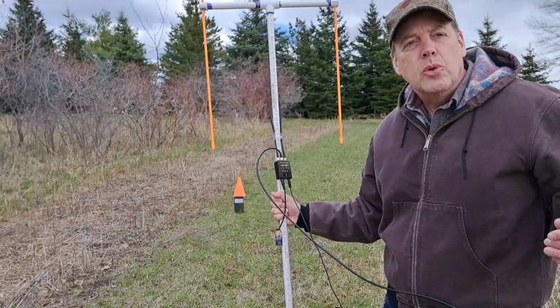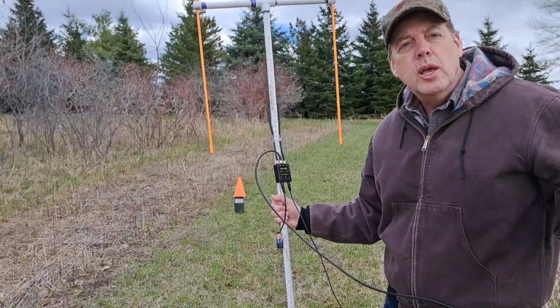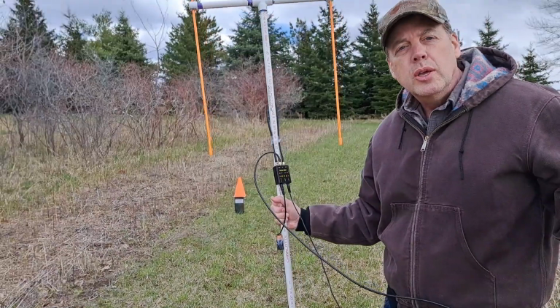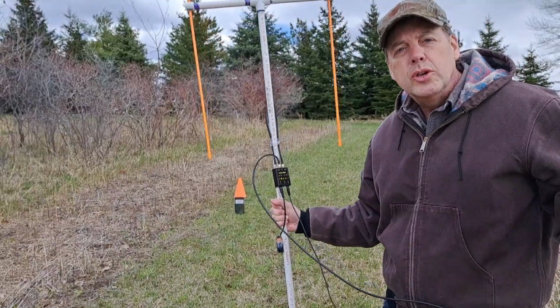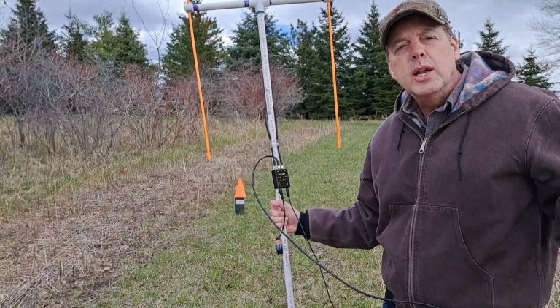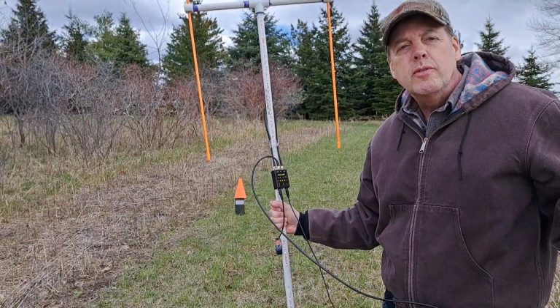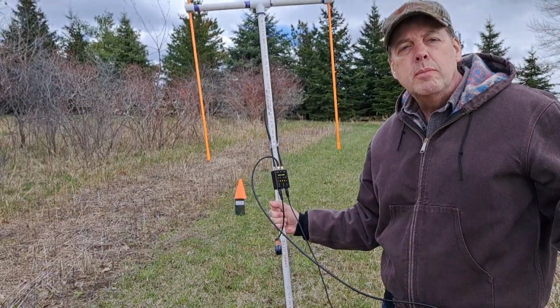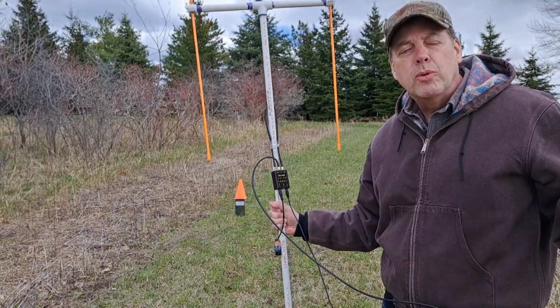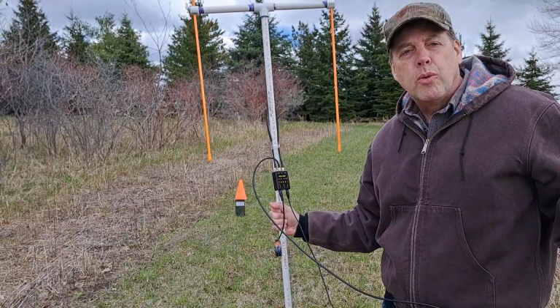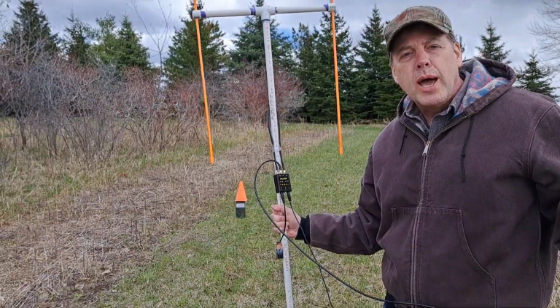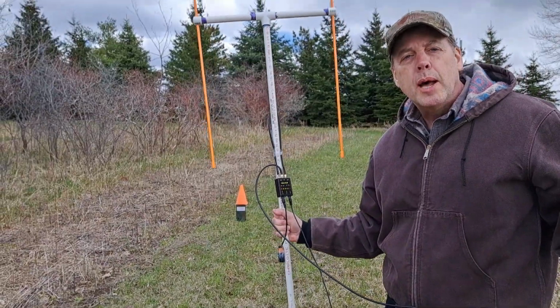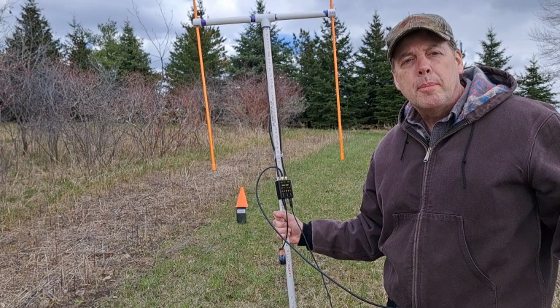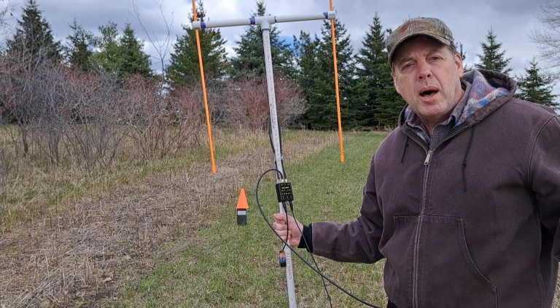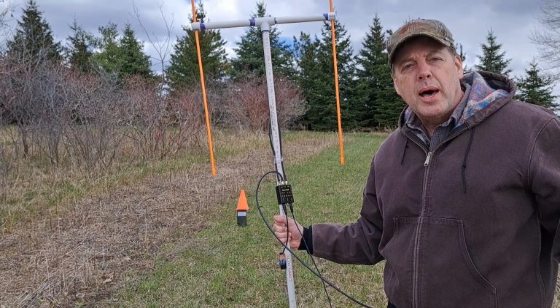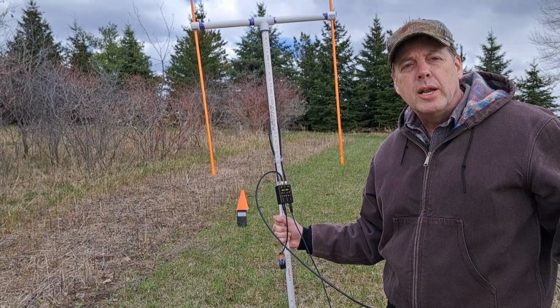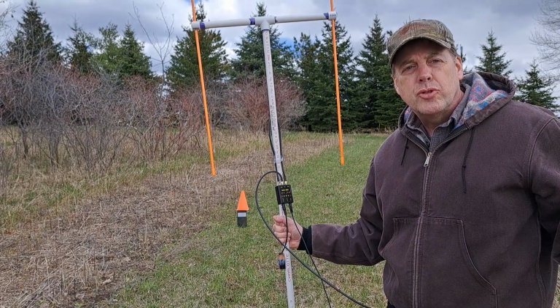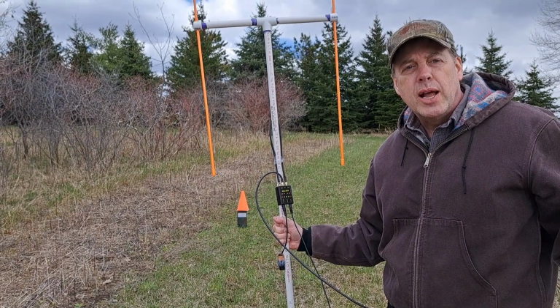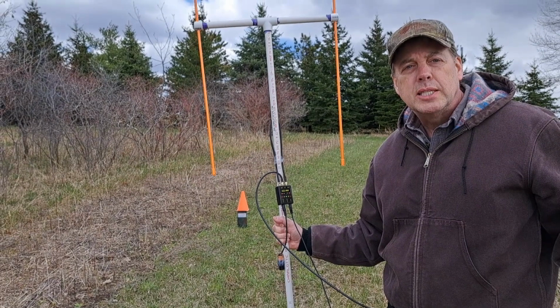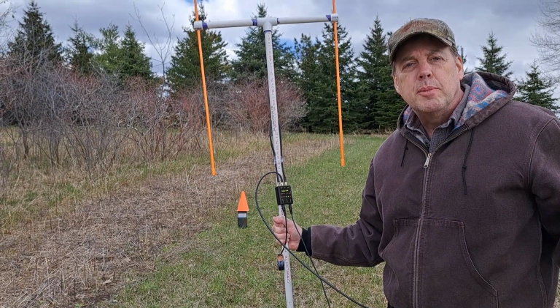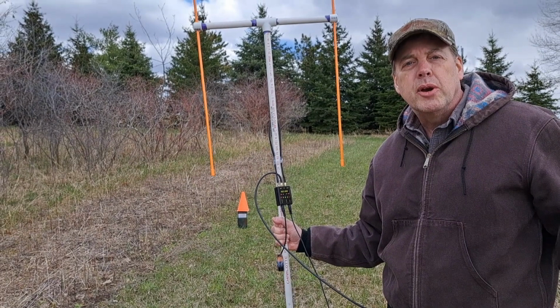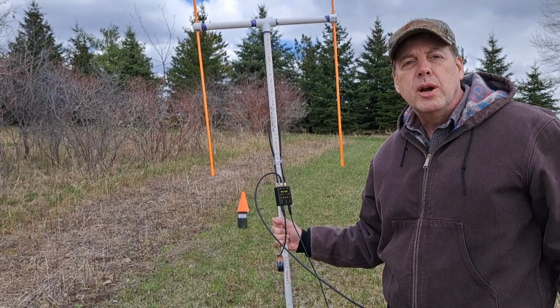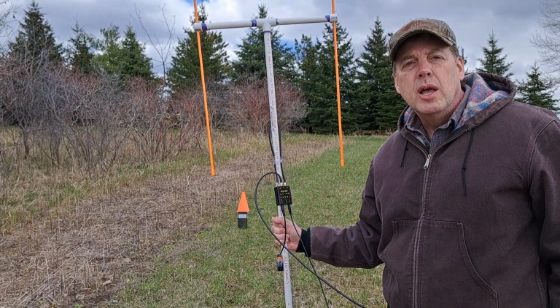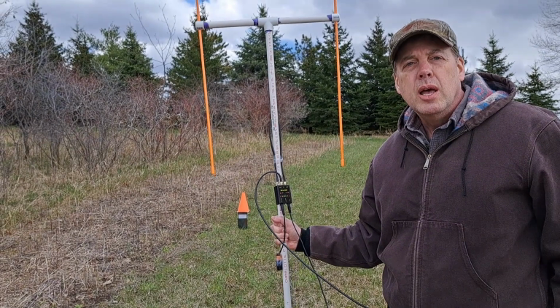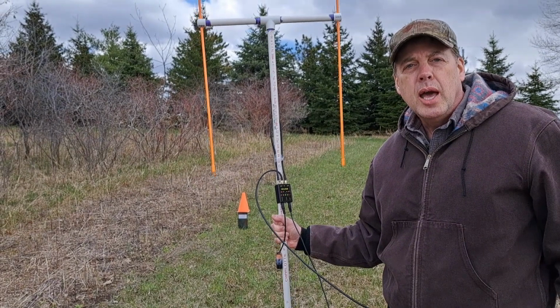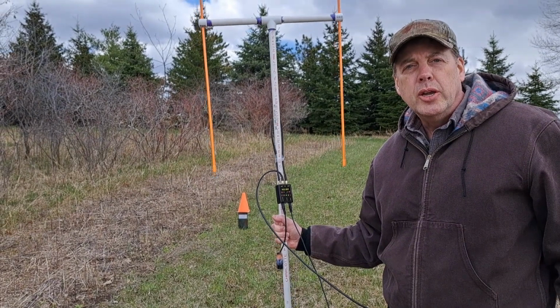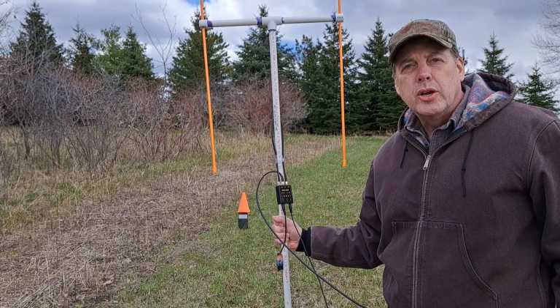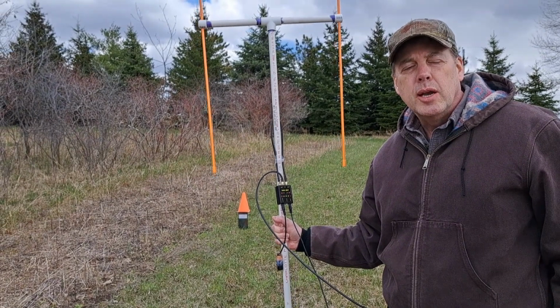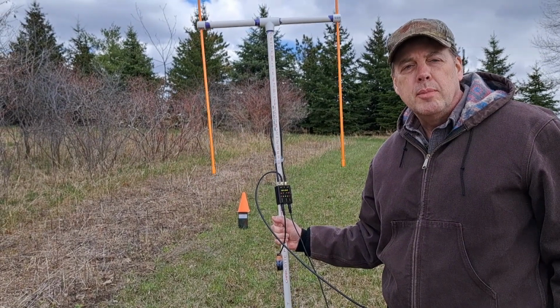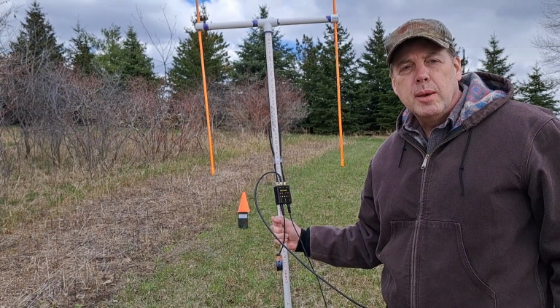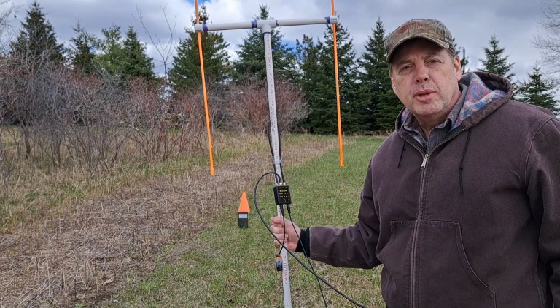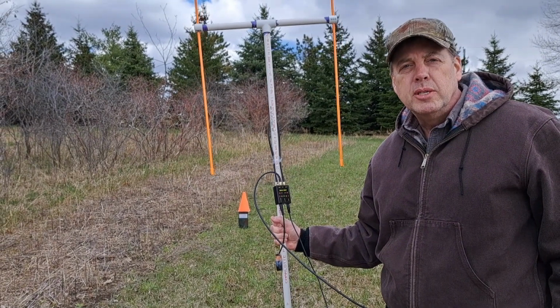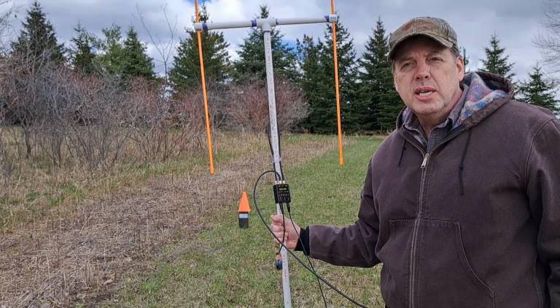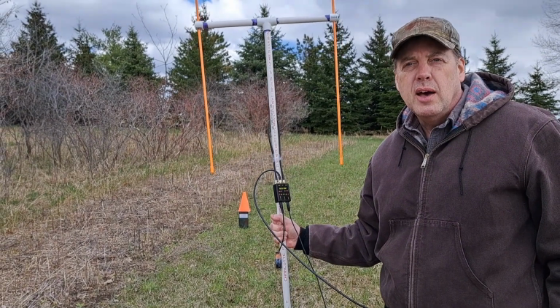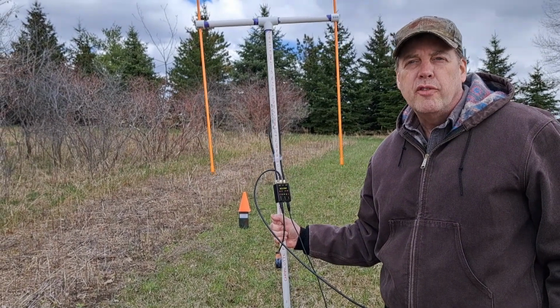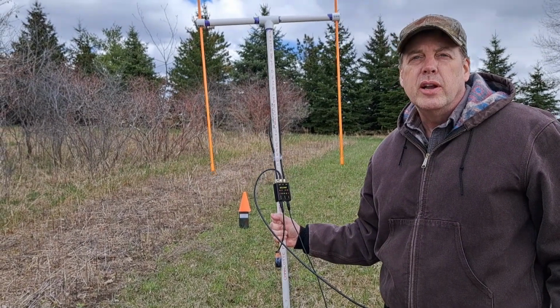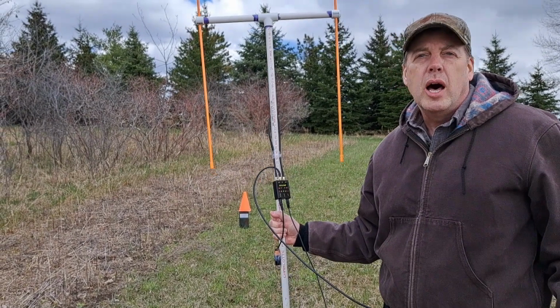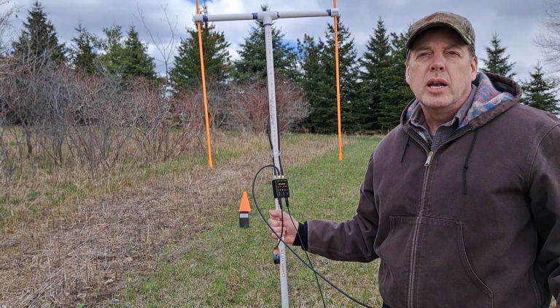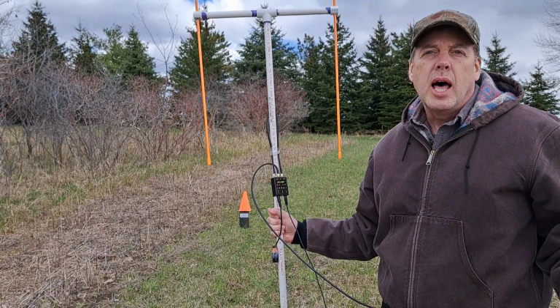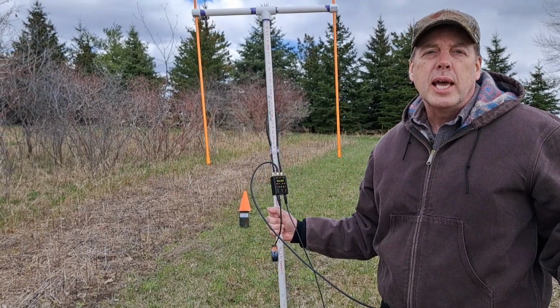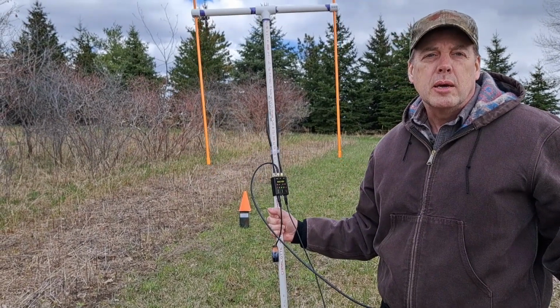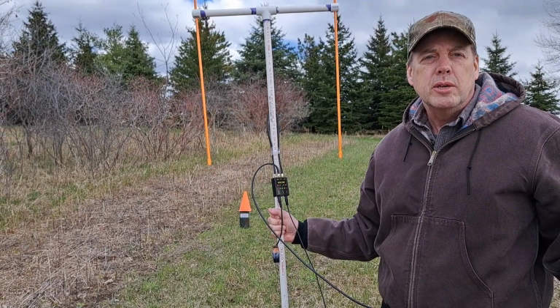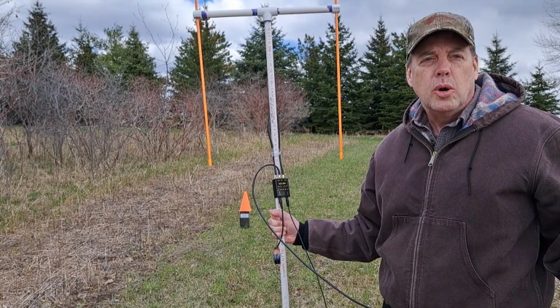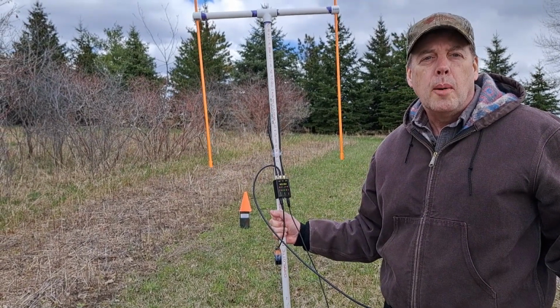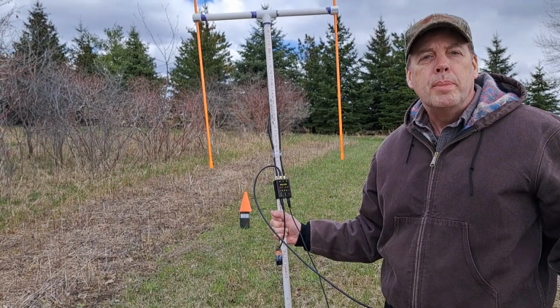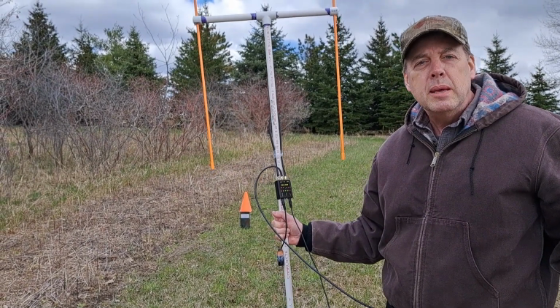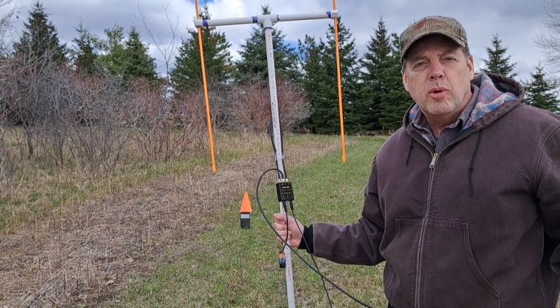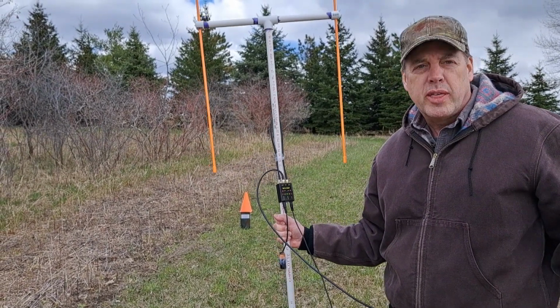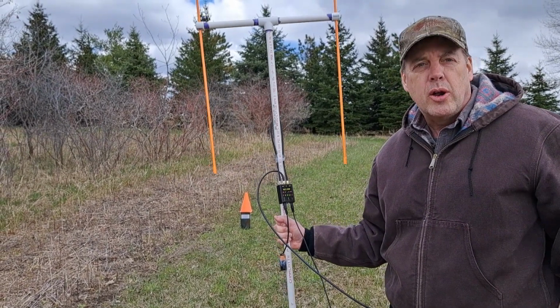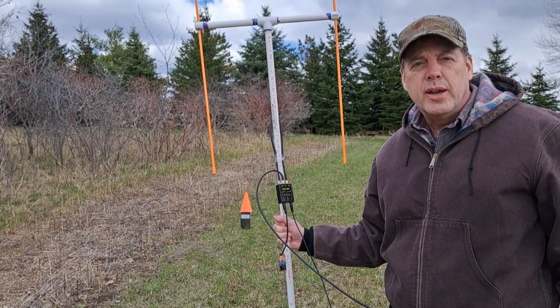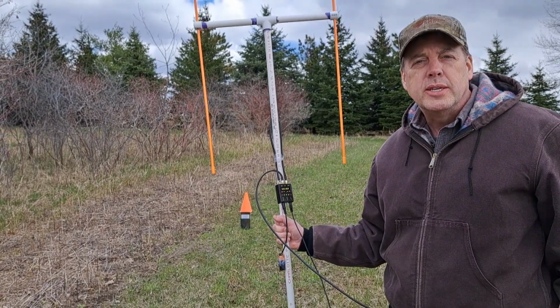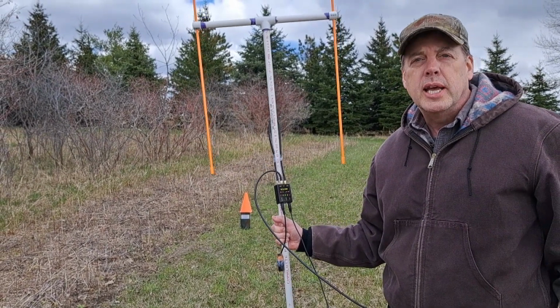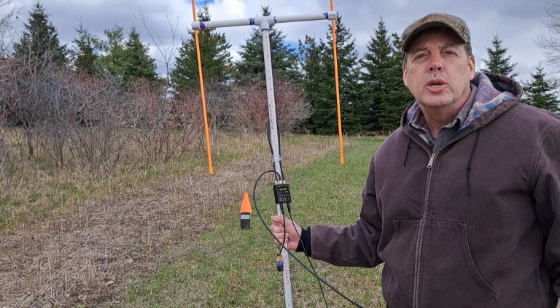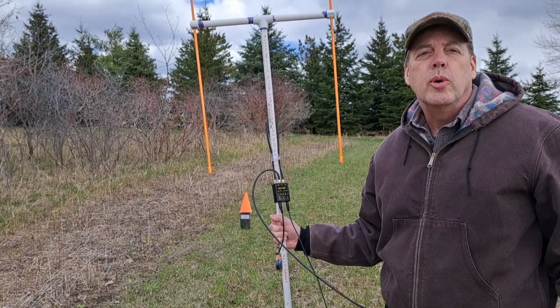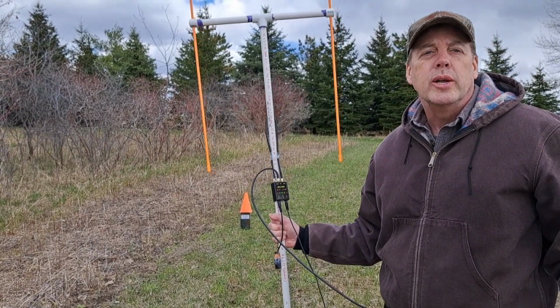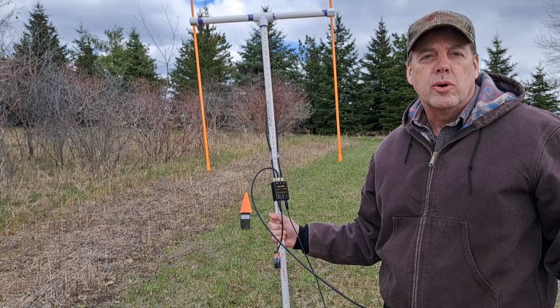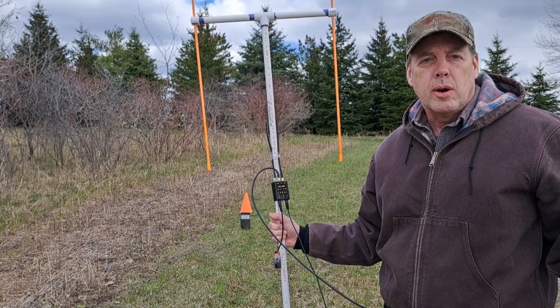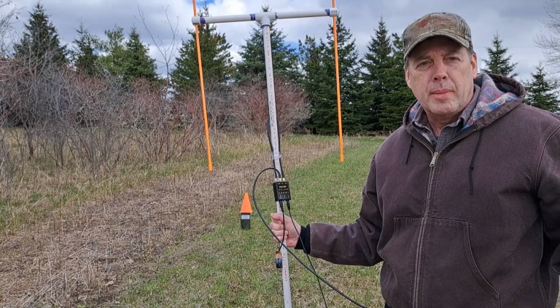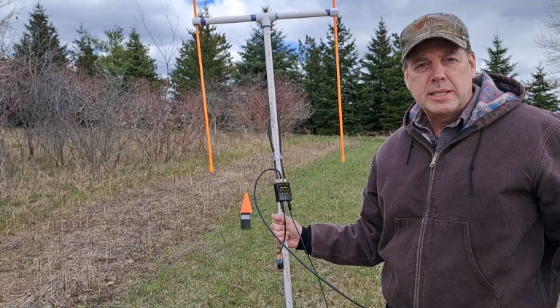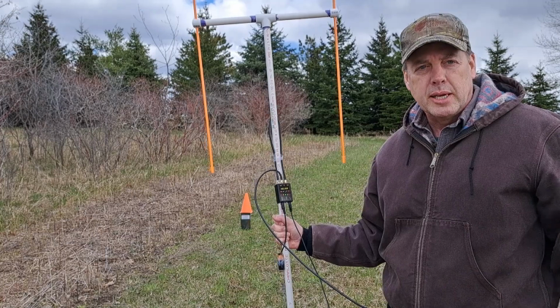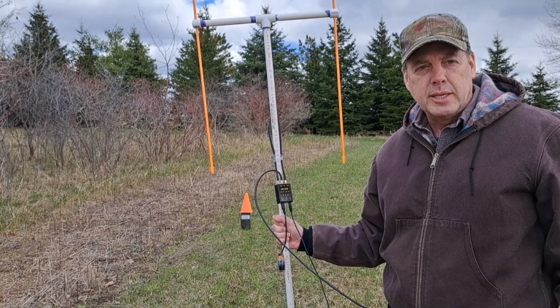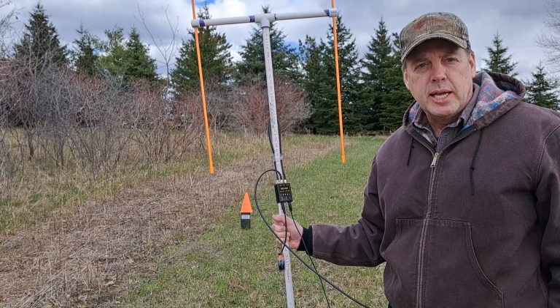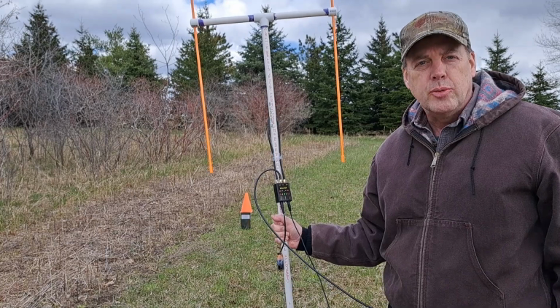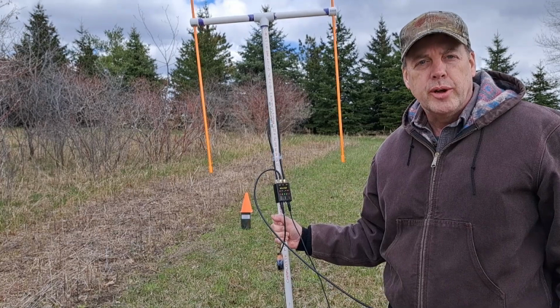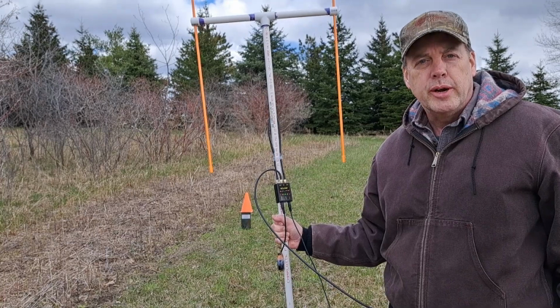You can even be right up on a transmitter and you're going to be able to DF it — unlike a beam without an attenuator or a mixing attenuator.